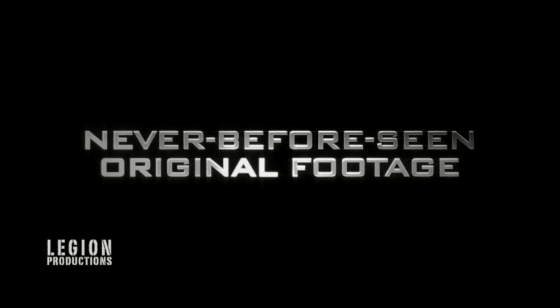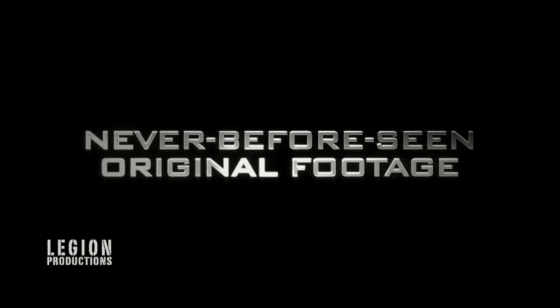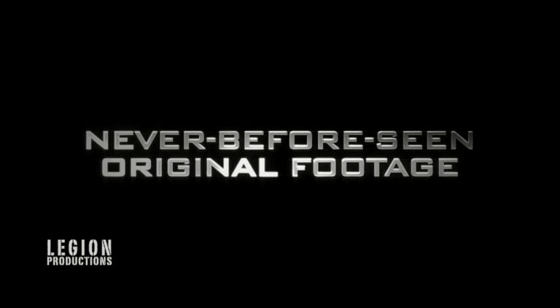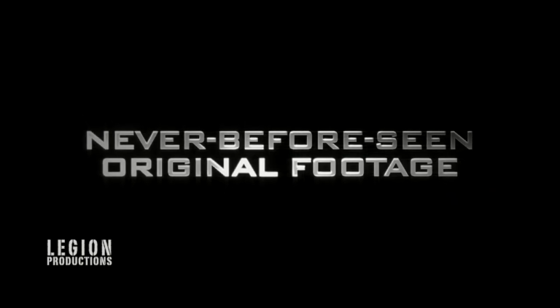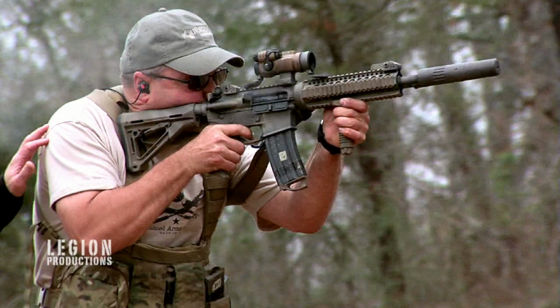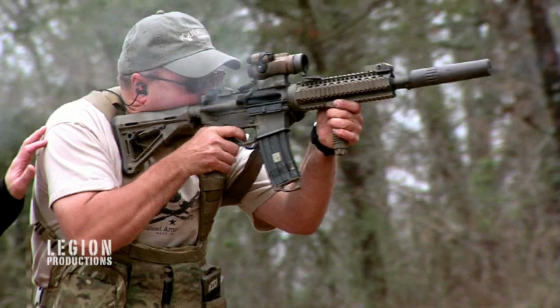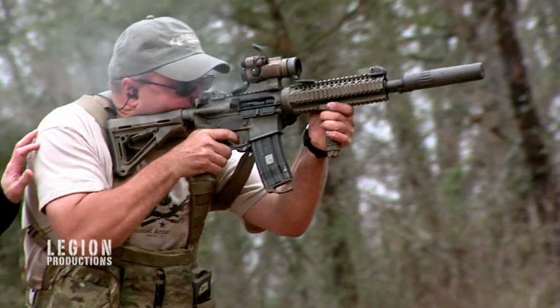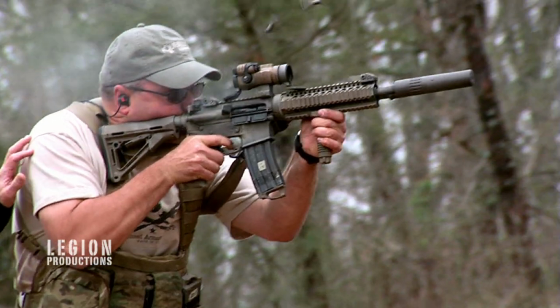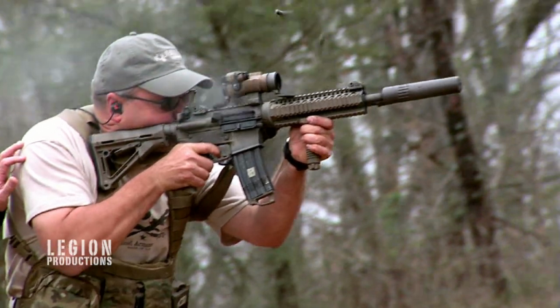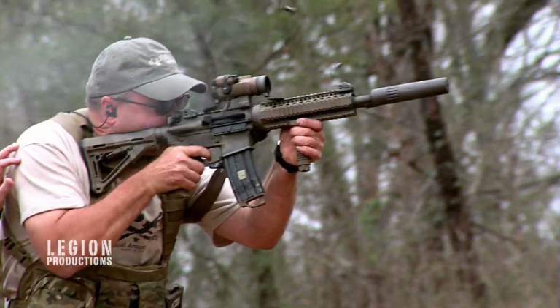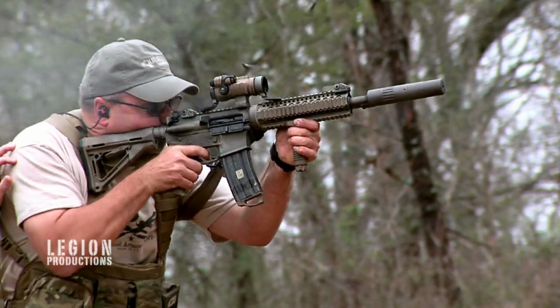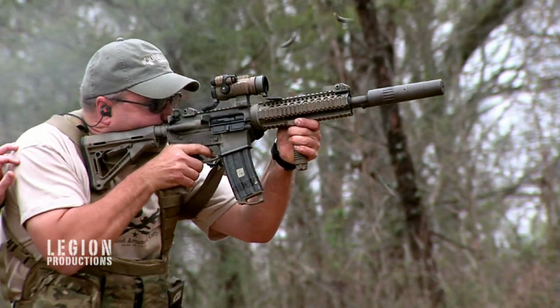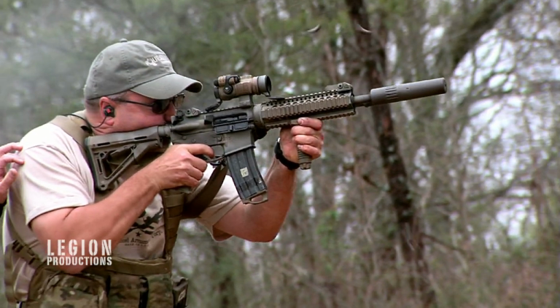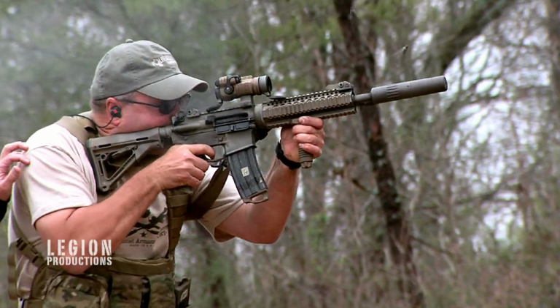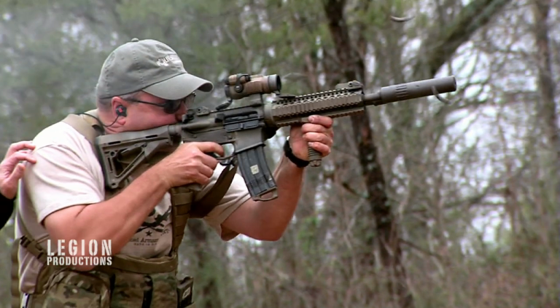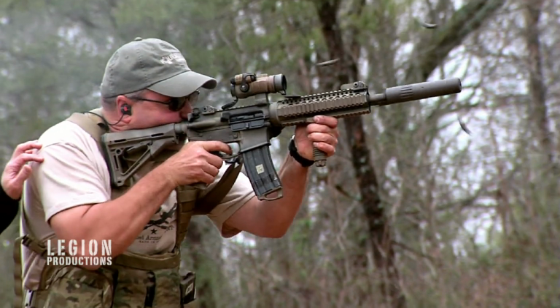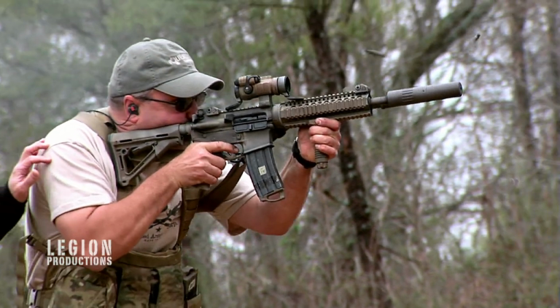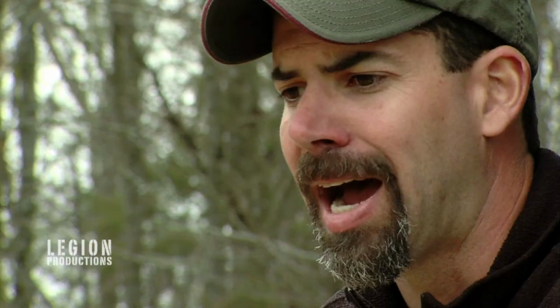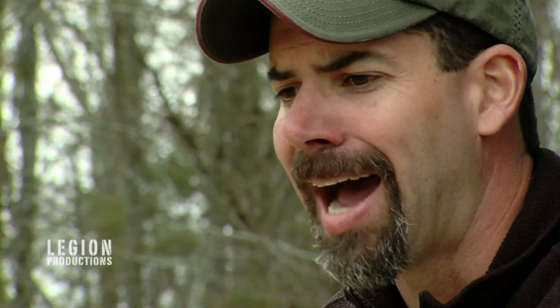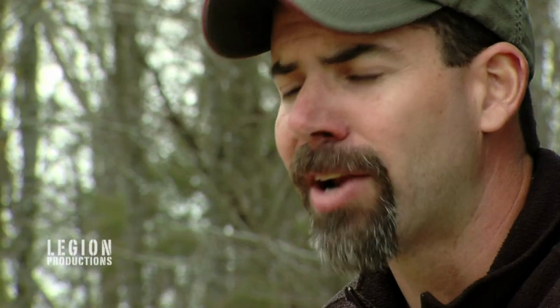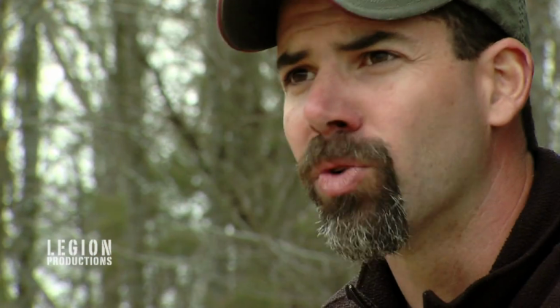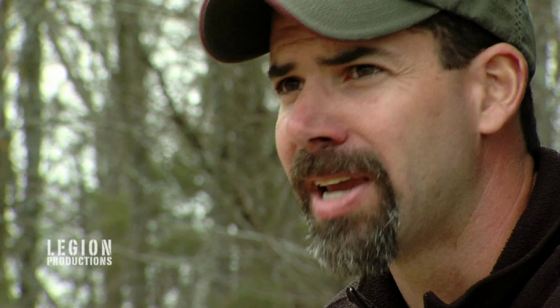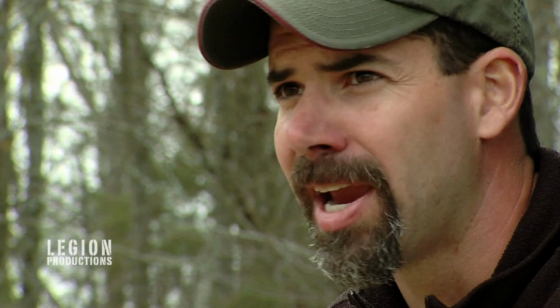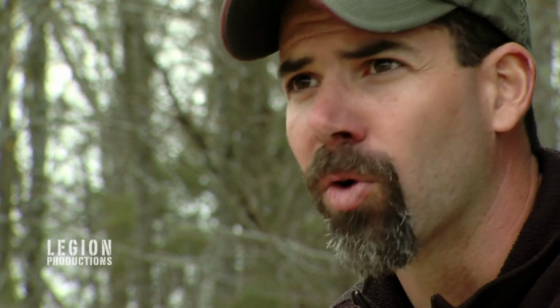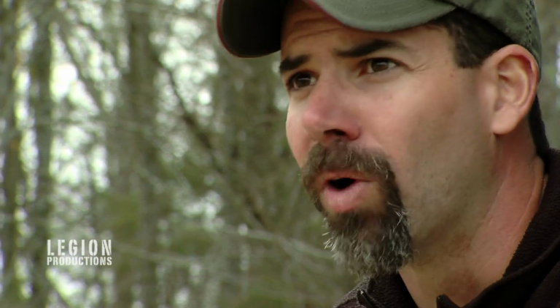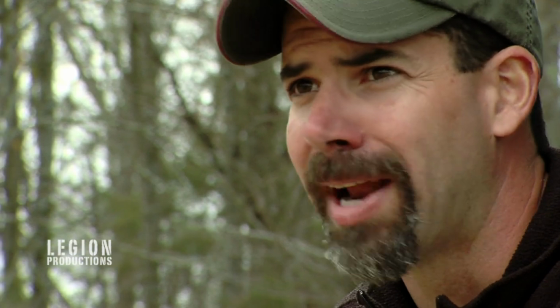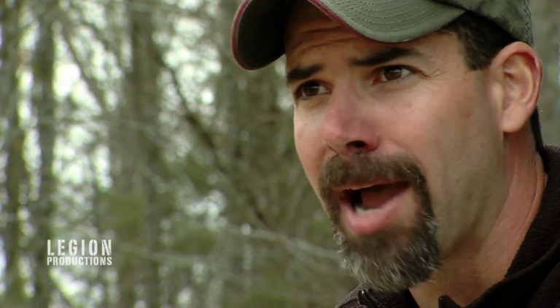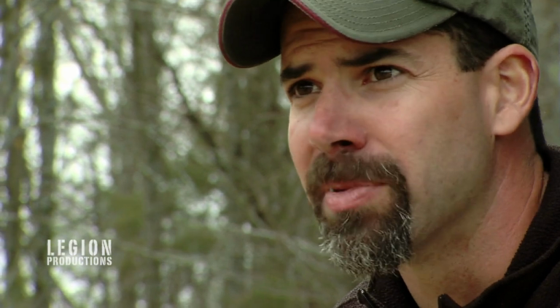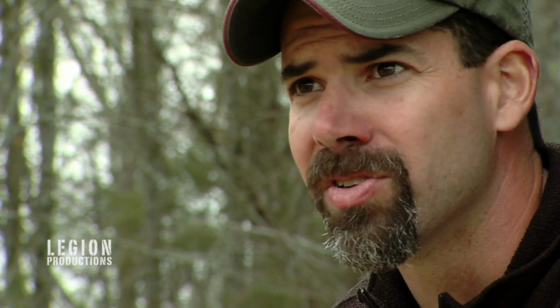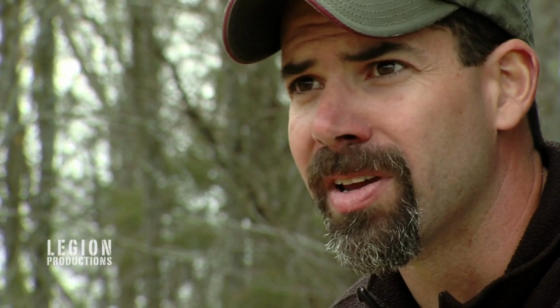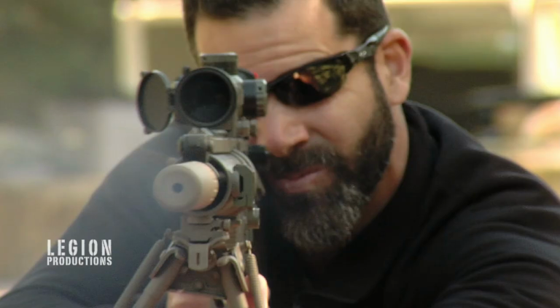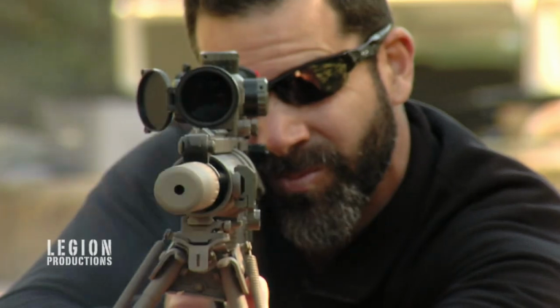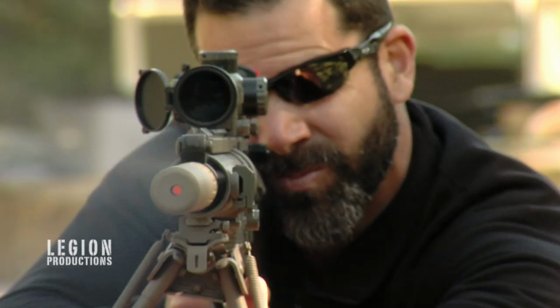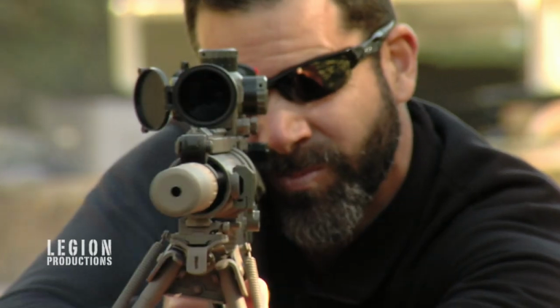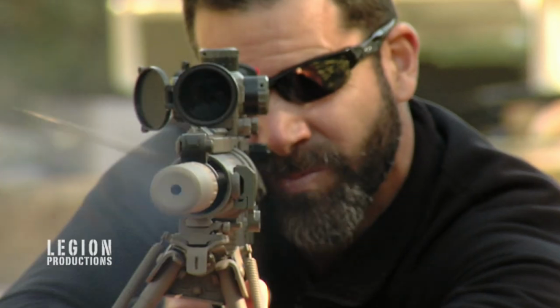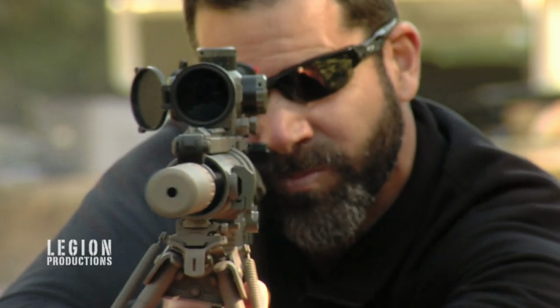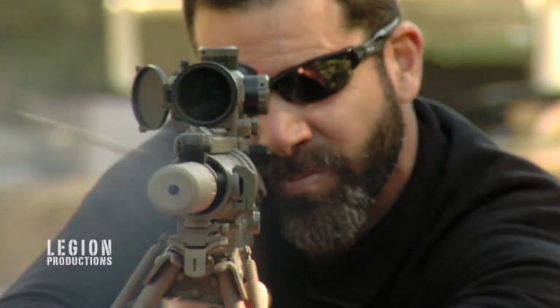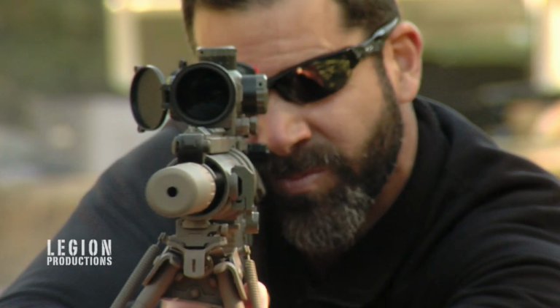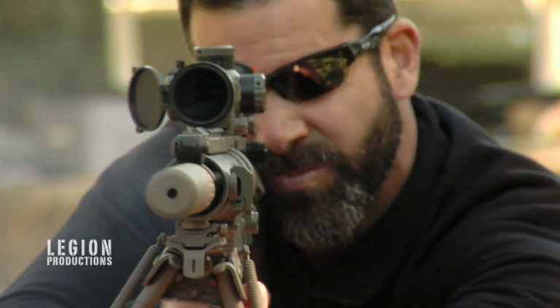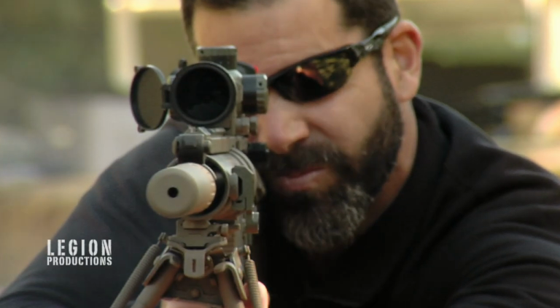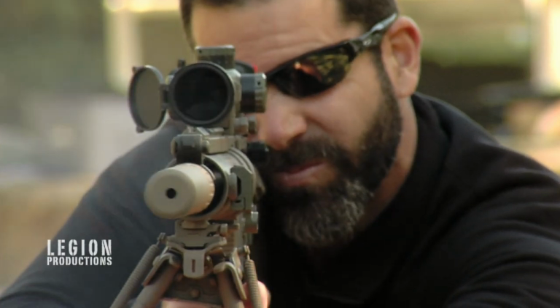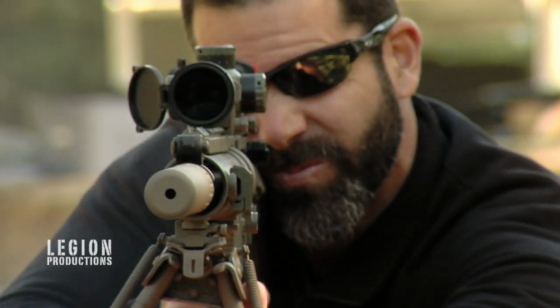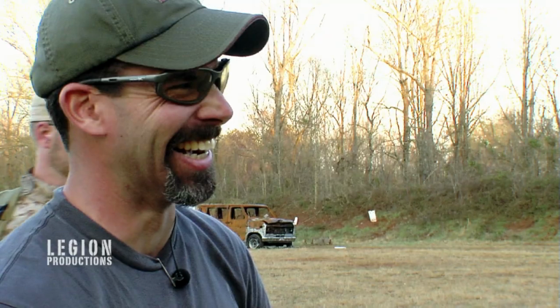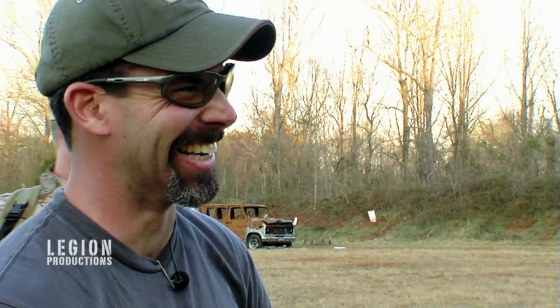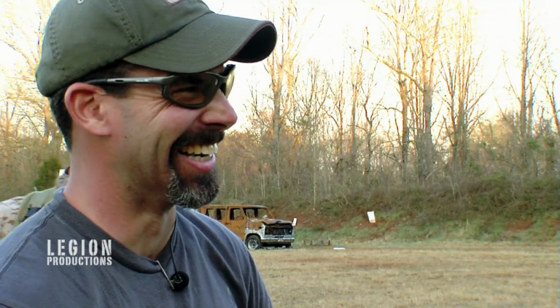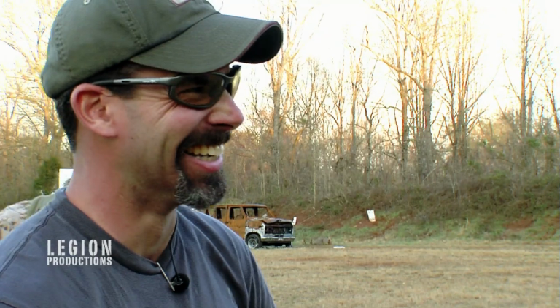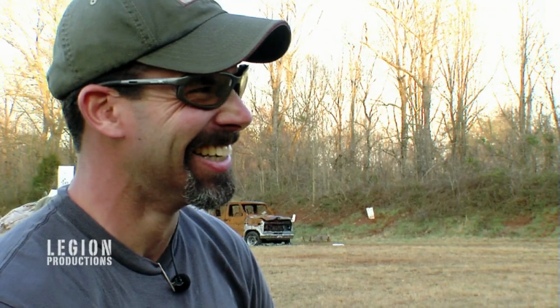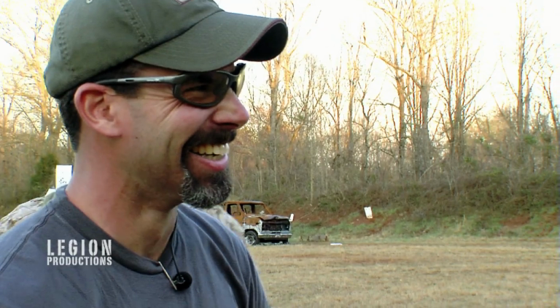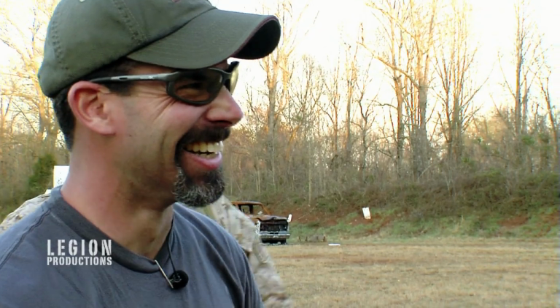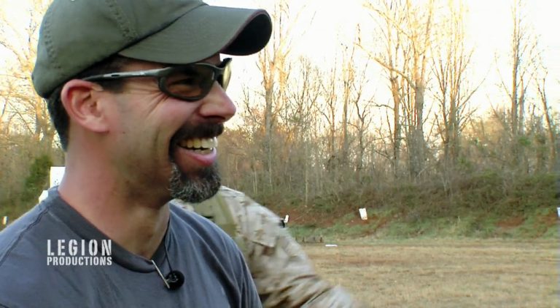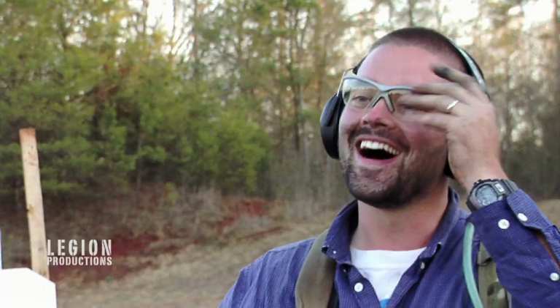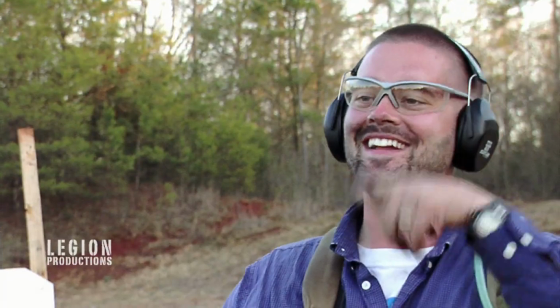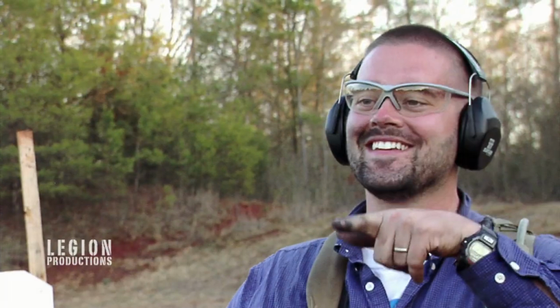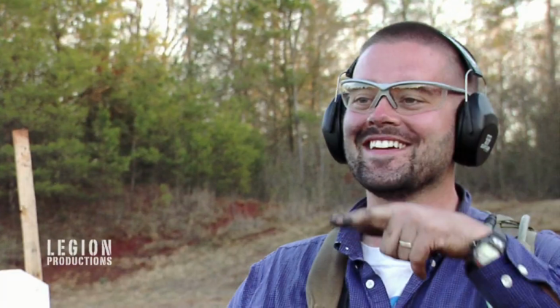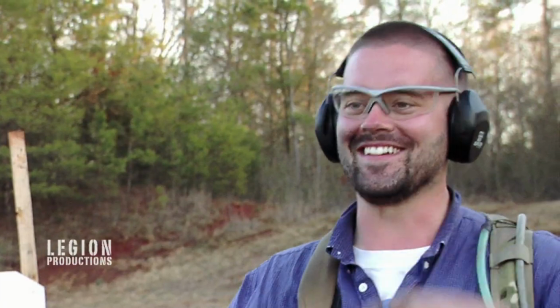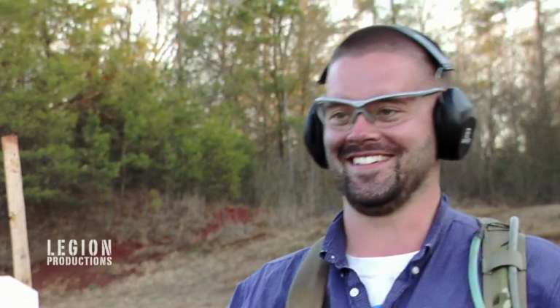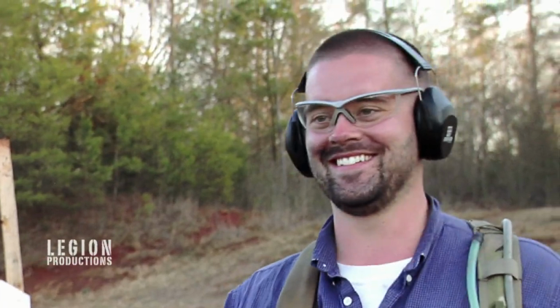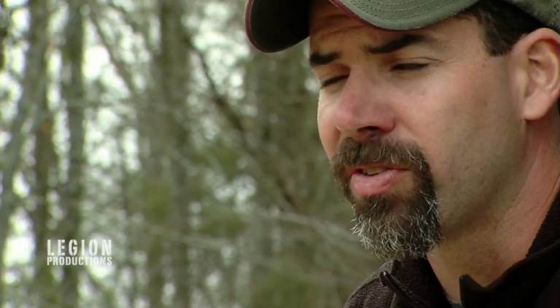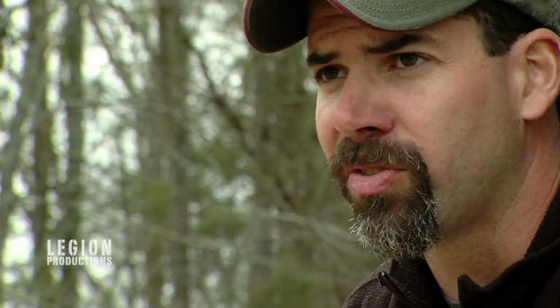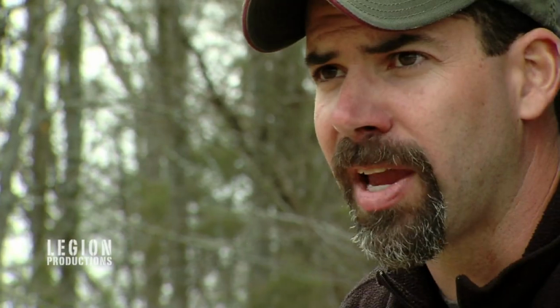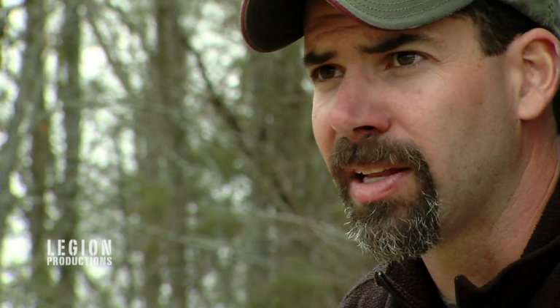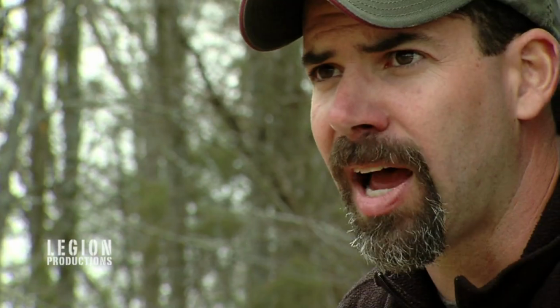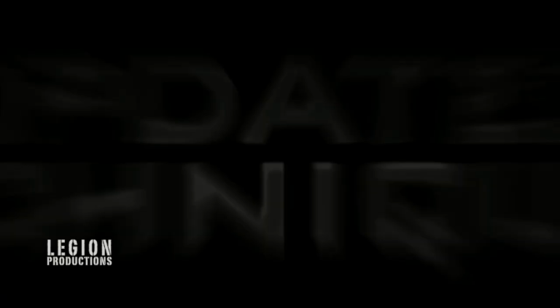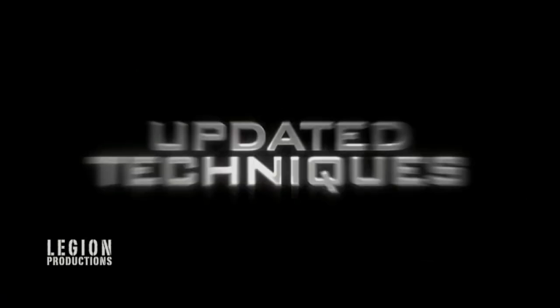When it's us against the bad guys, I don't care what happens to him. I care about all my students and I just want these guys to stay alive.